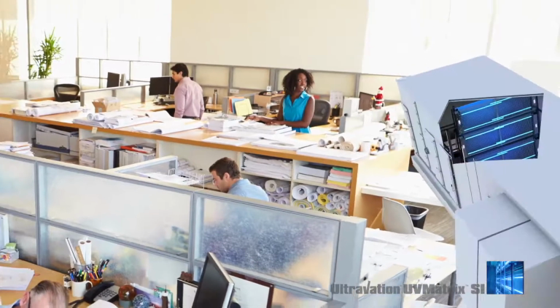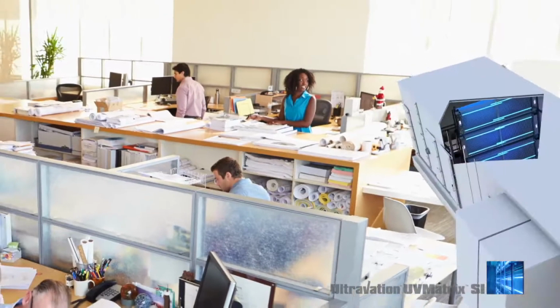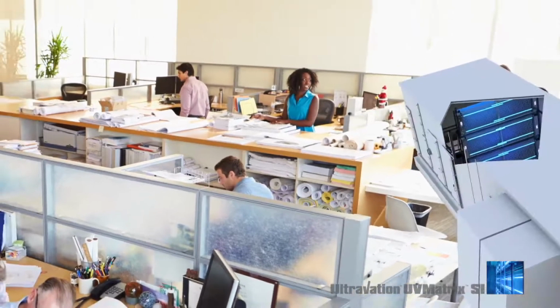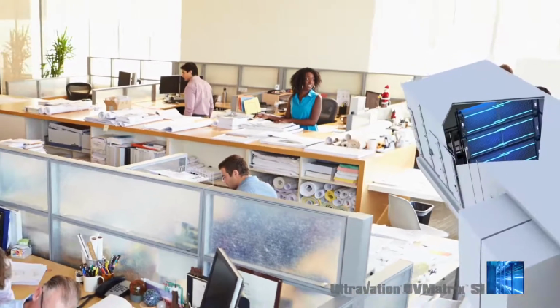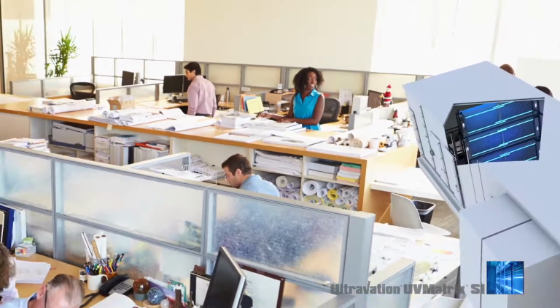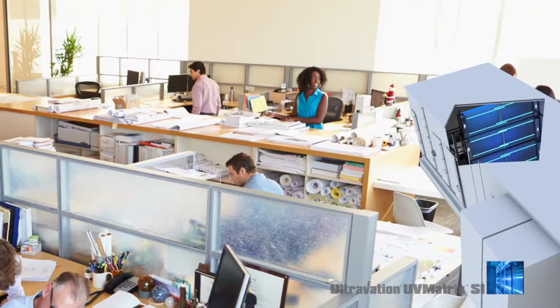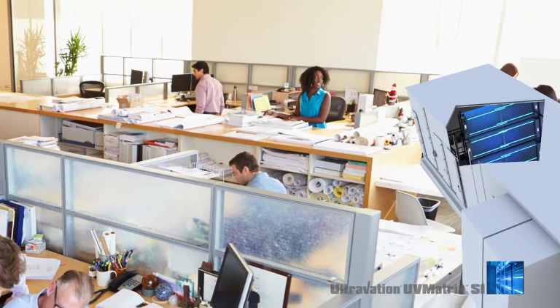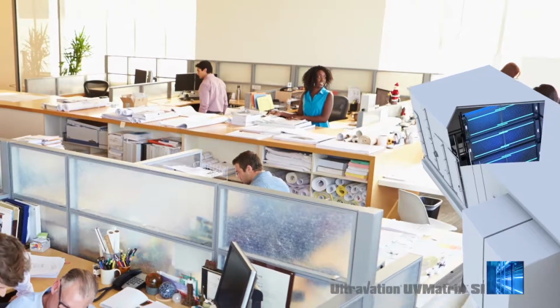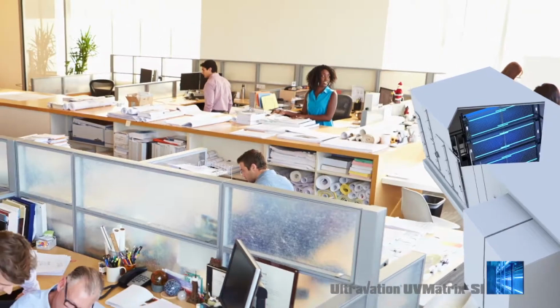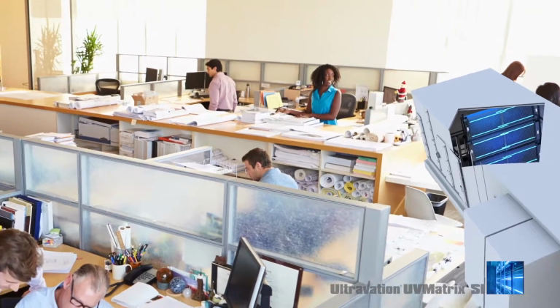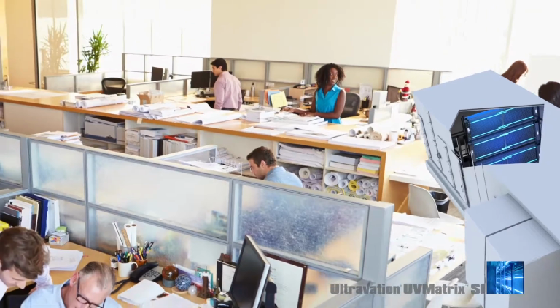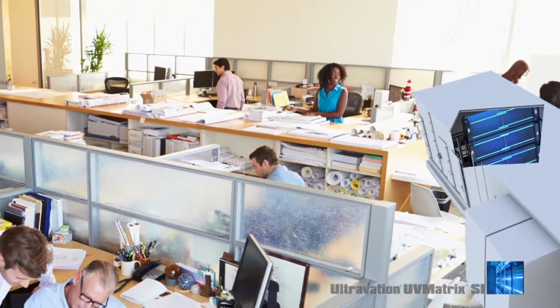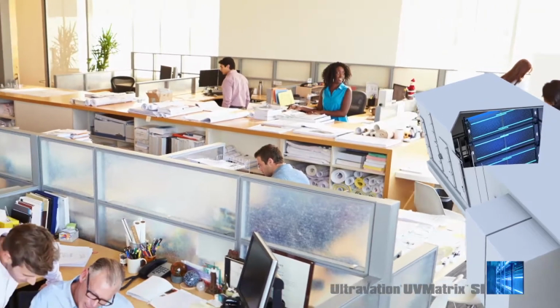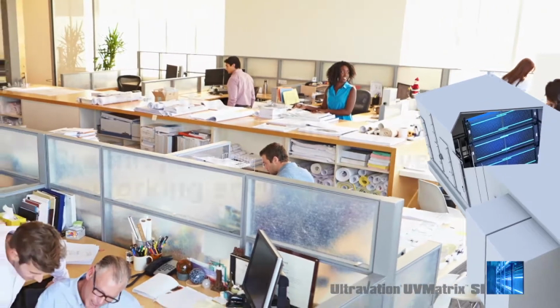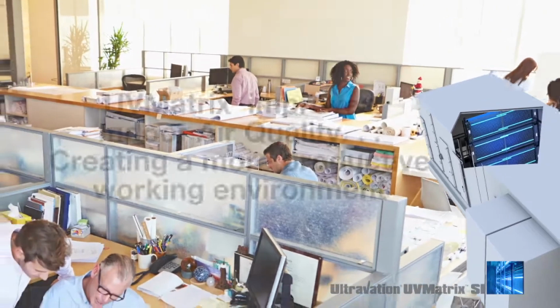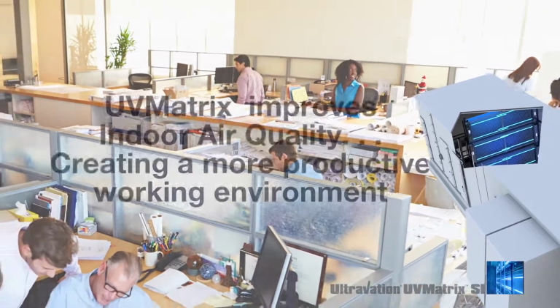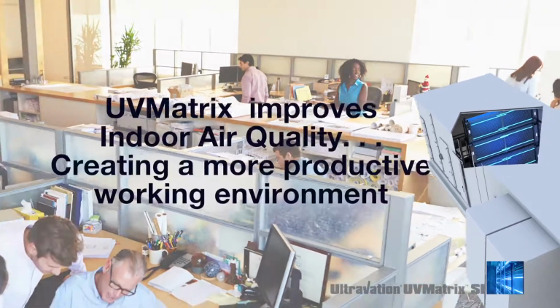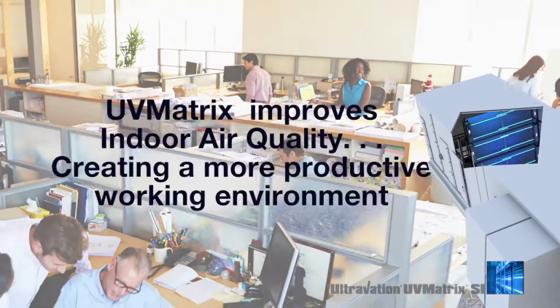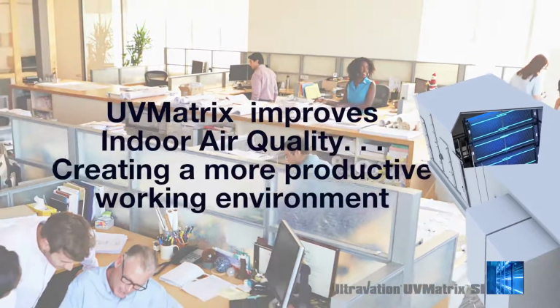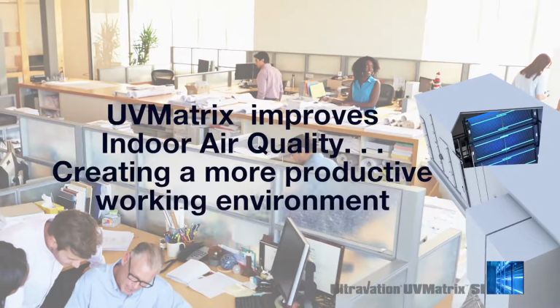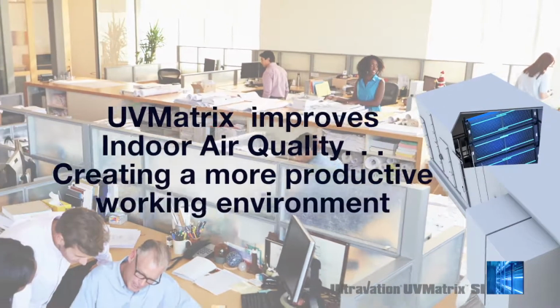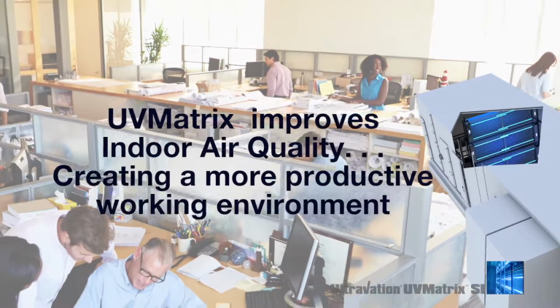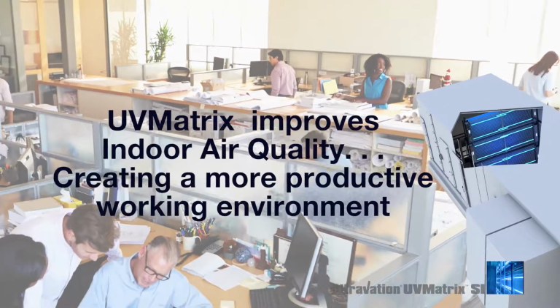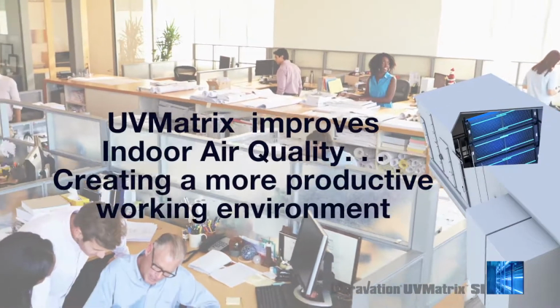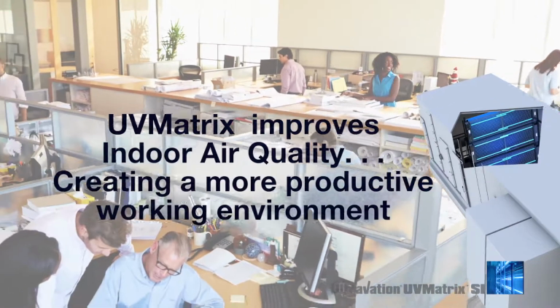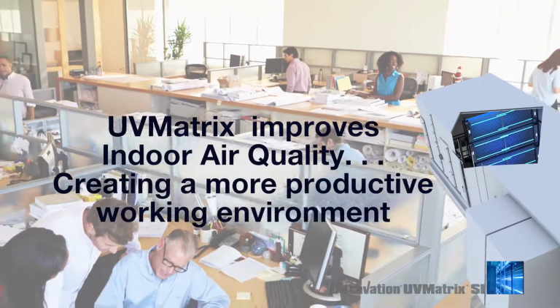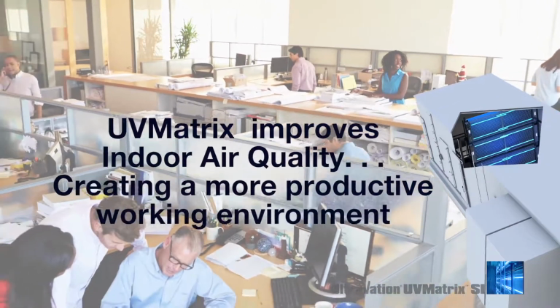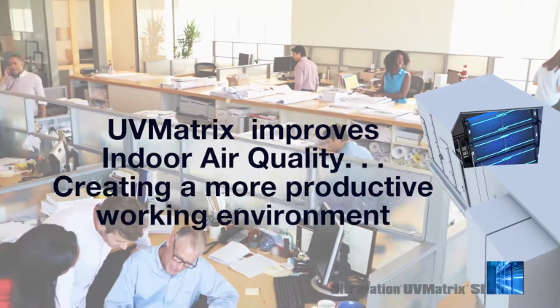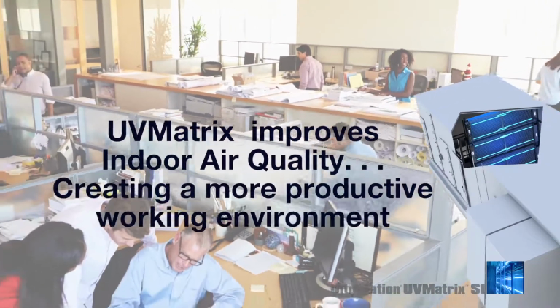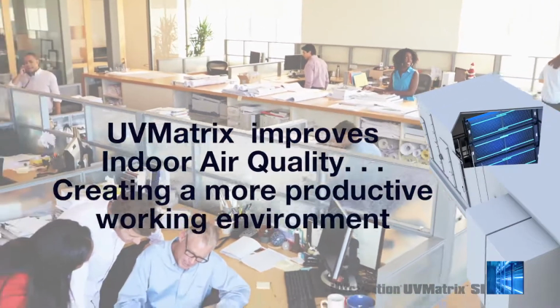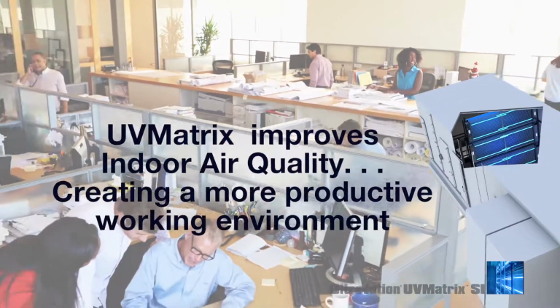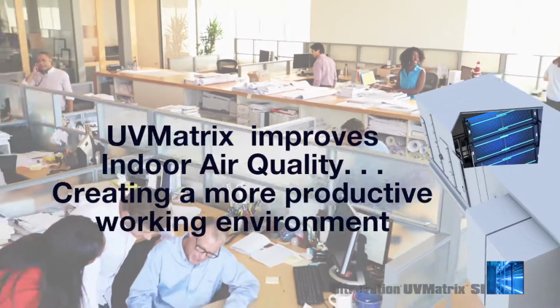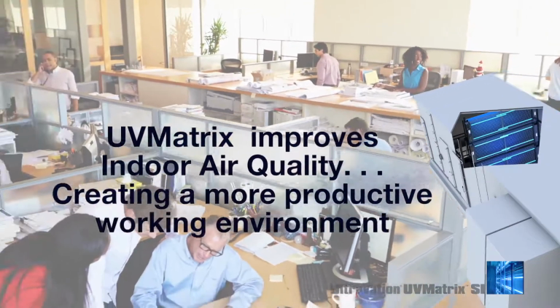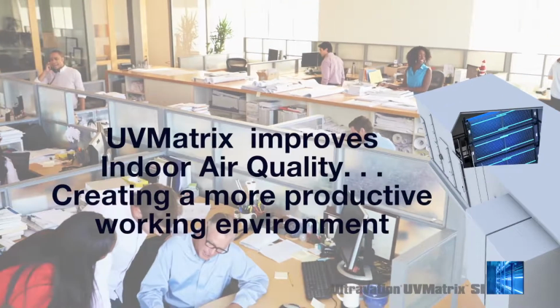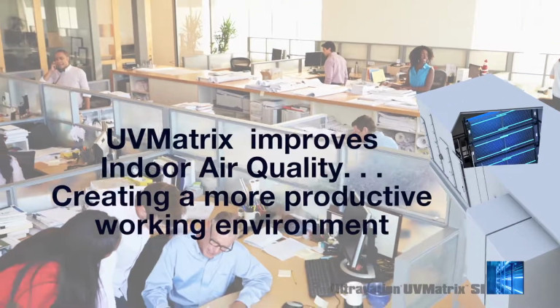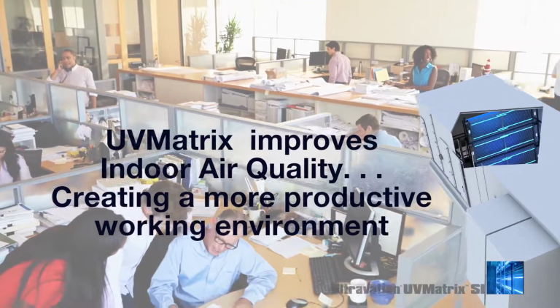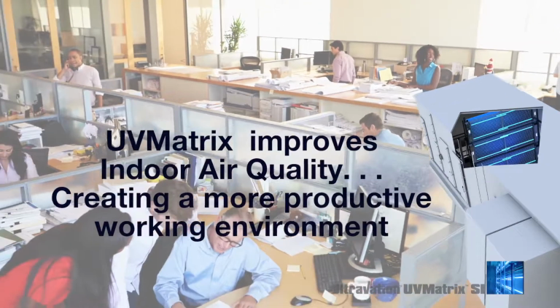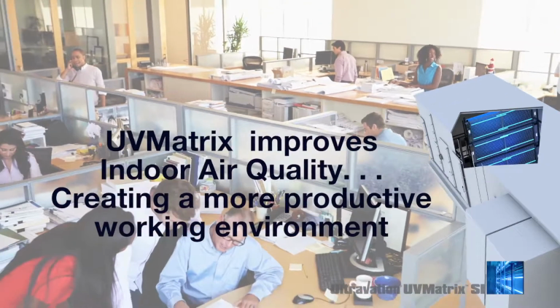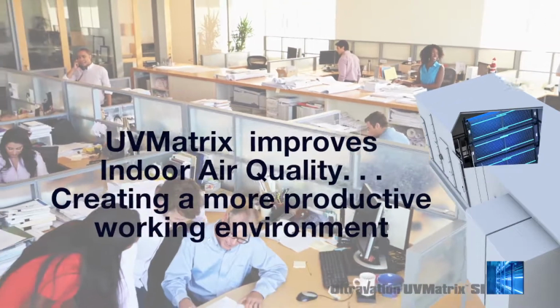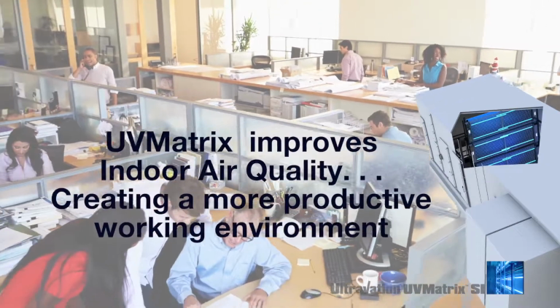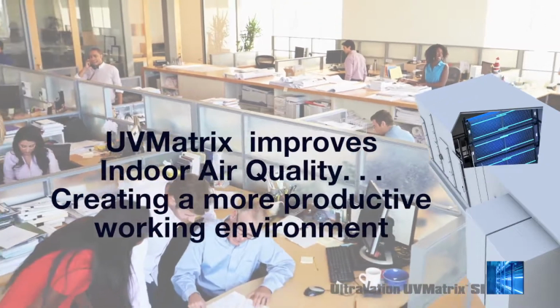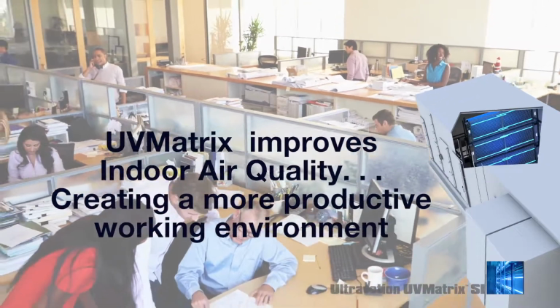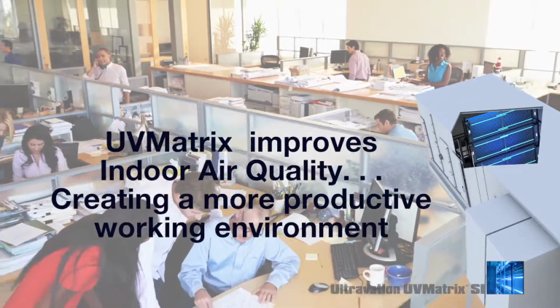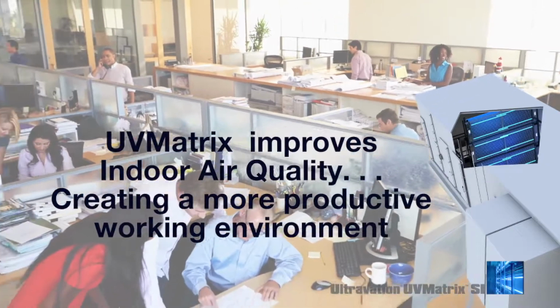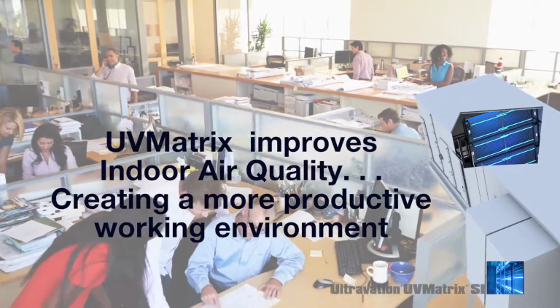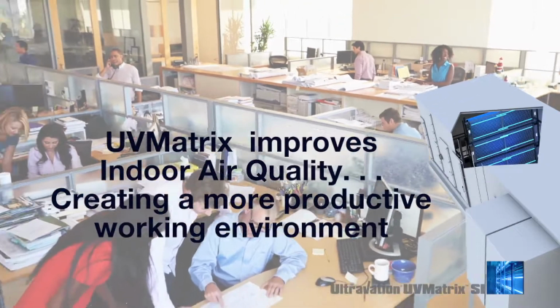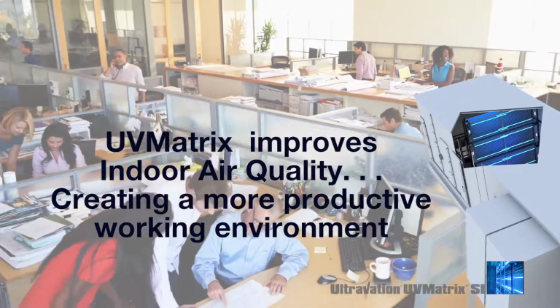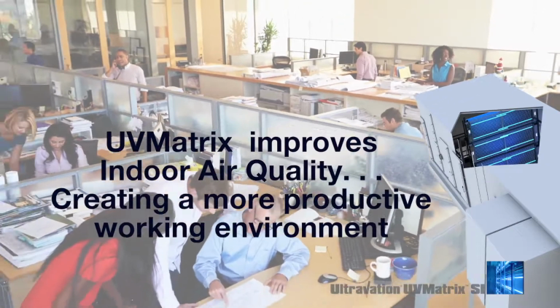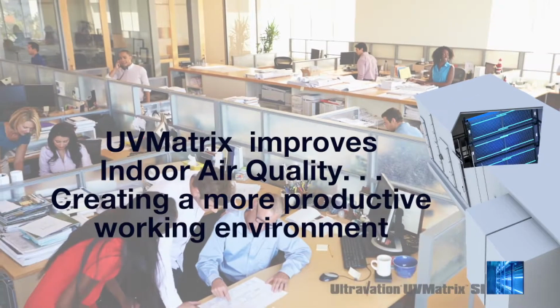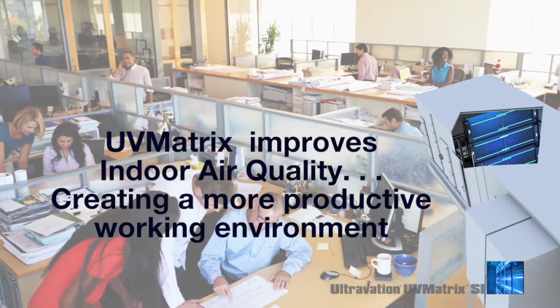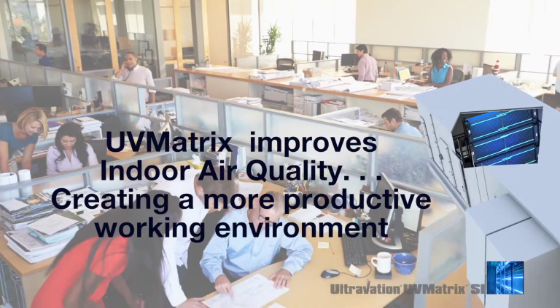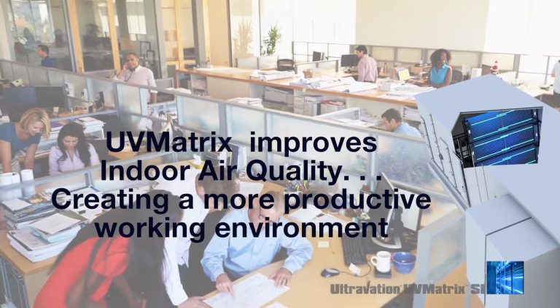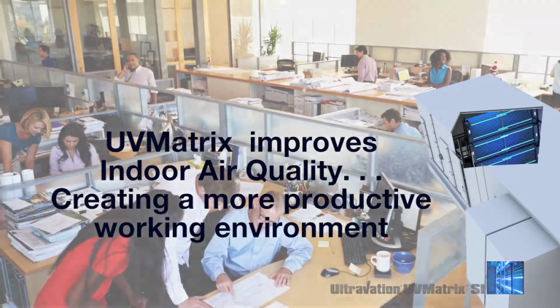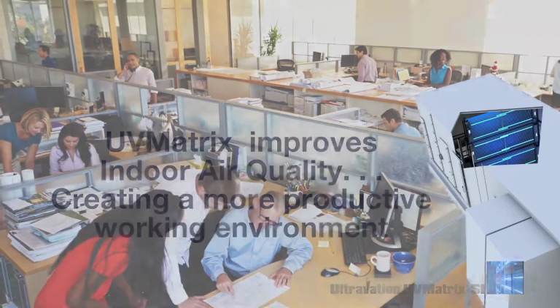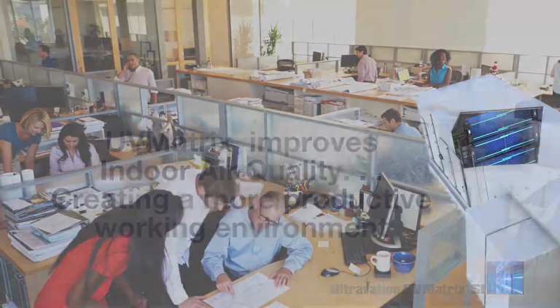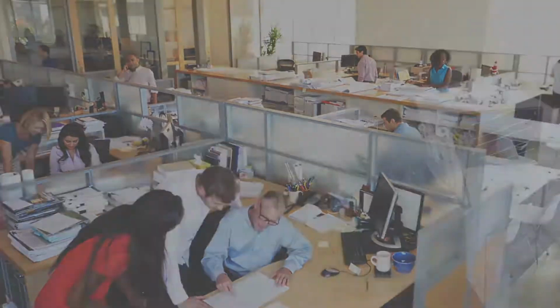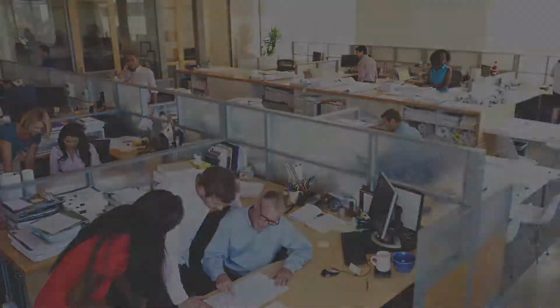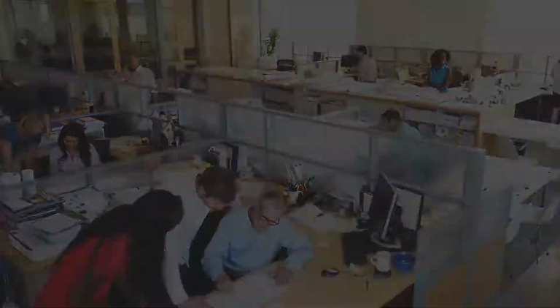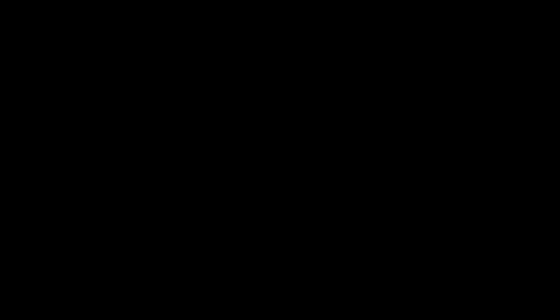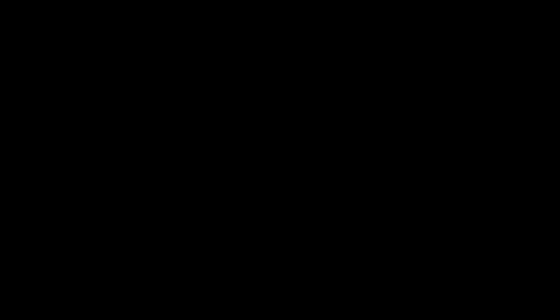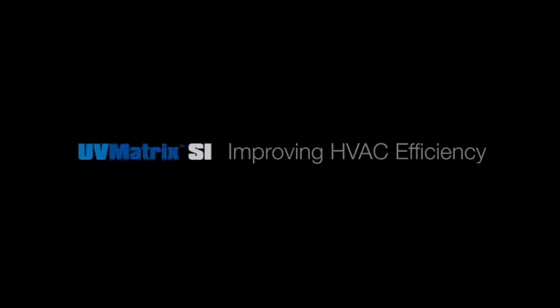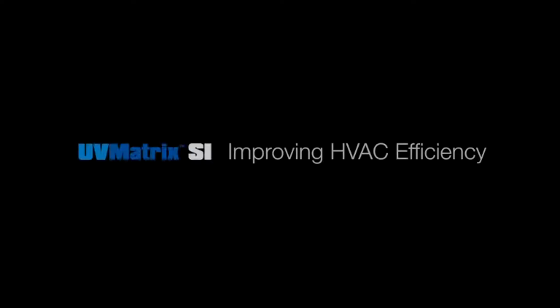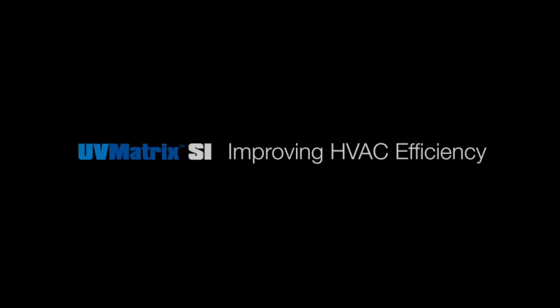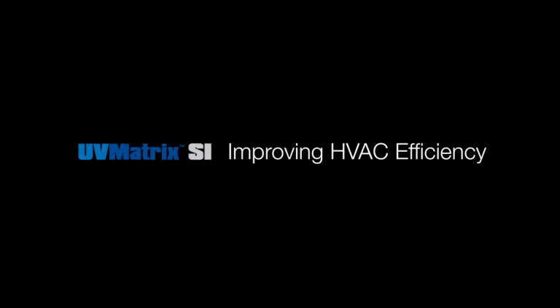At the same time, UV Matrix disinfection improves indoor air quality, enhancing the comfort, well-being, and productivity of the building's occupants.